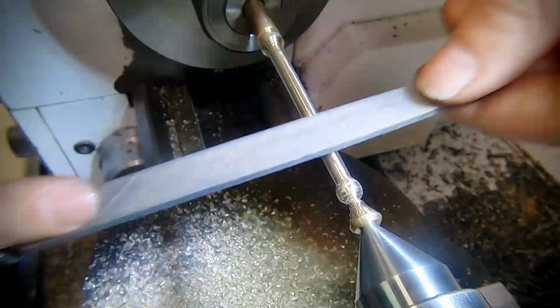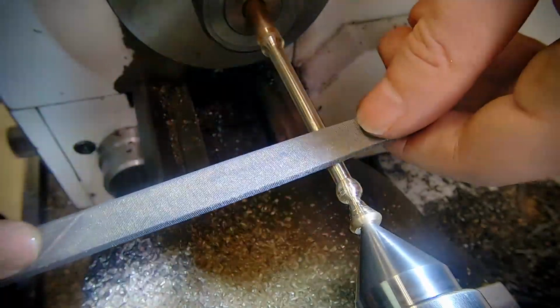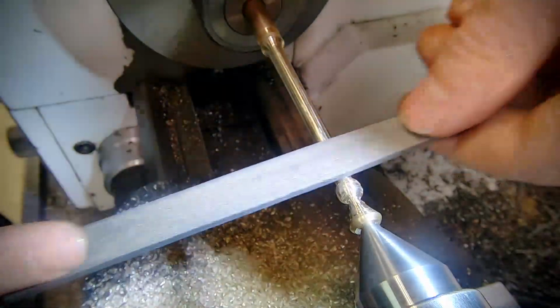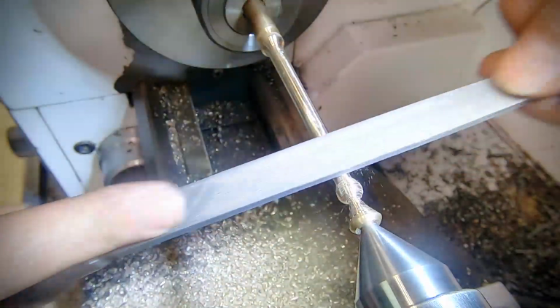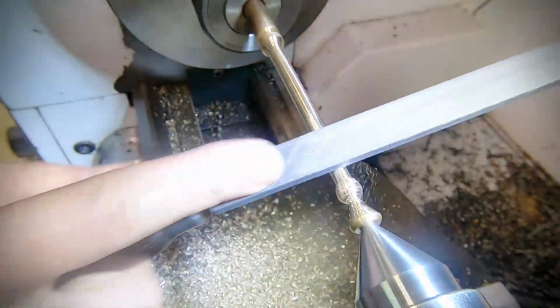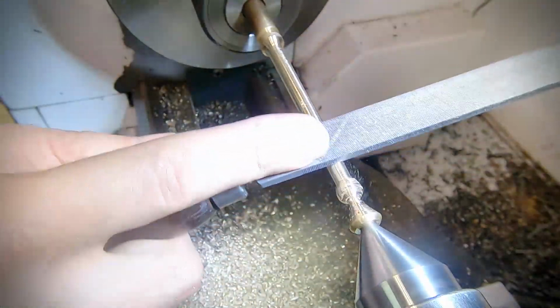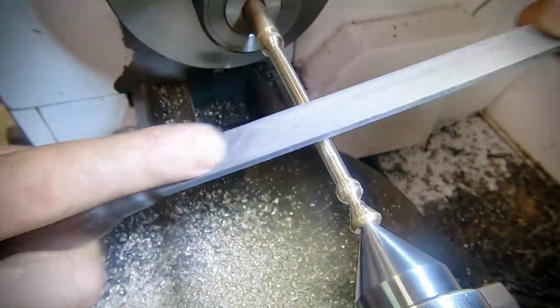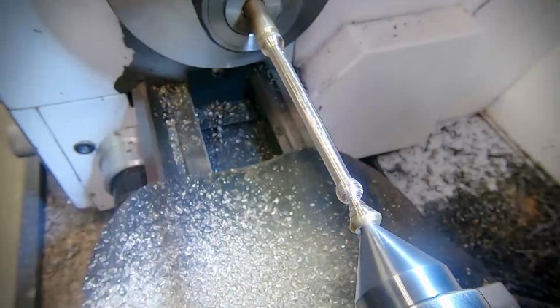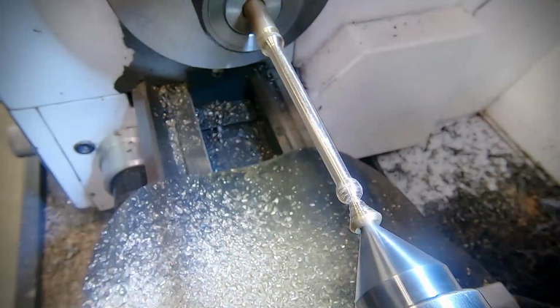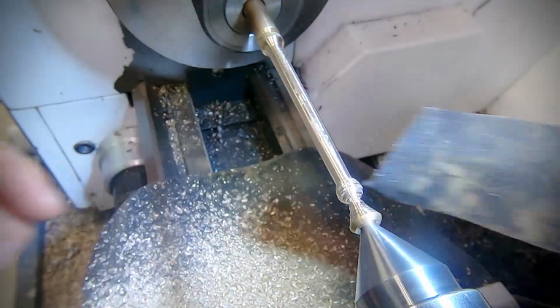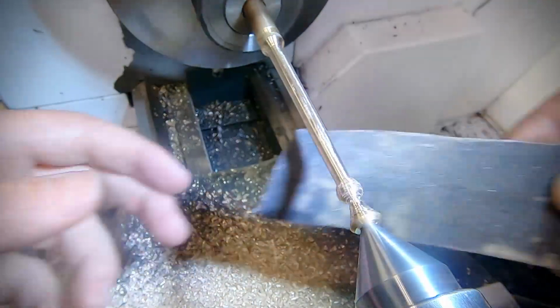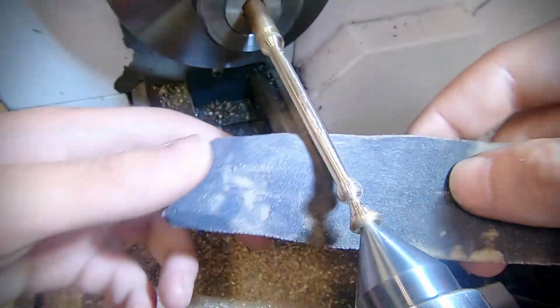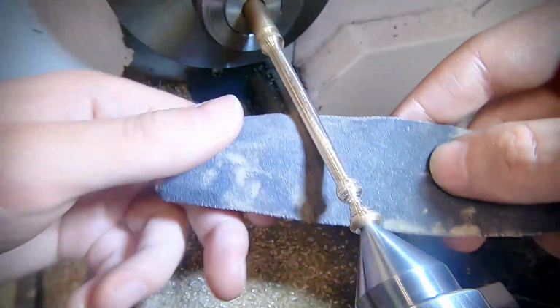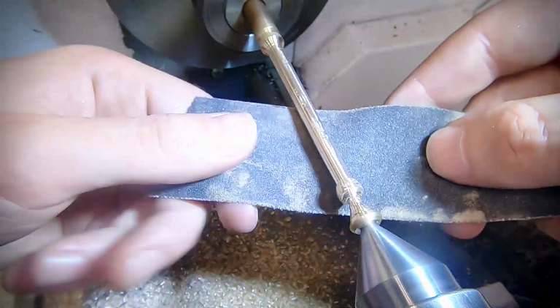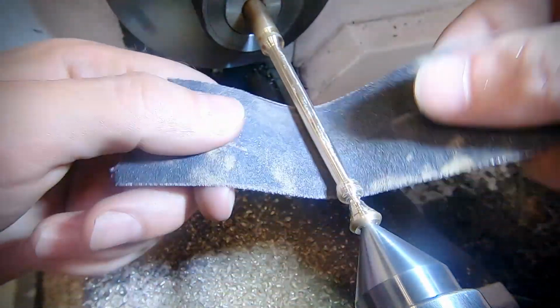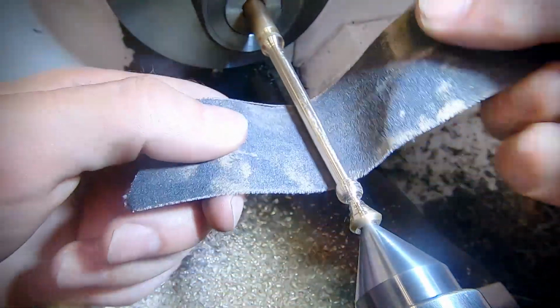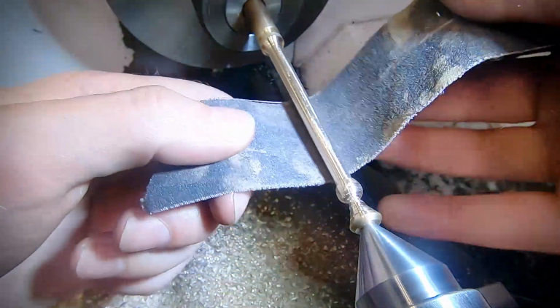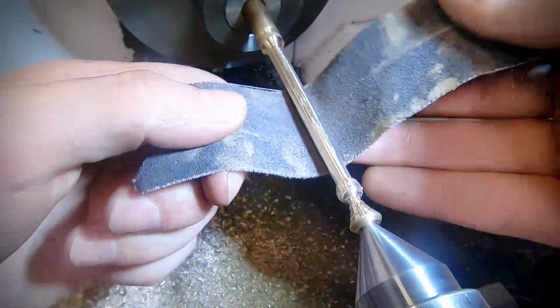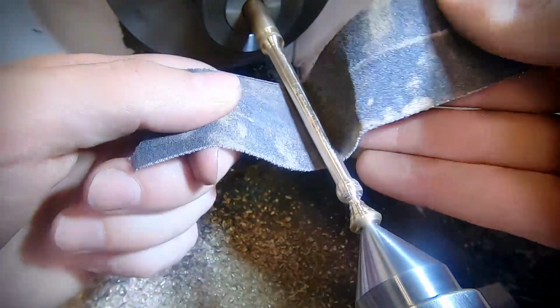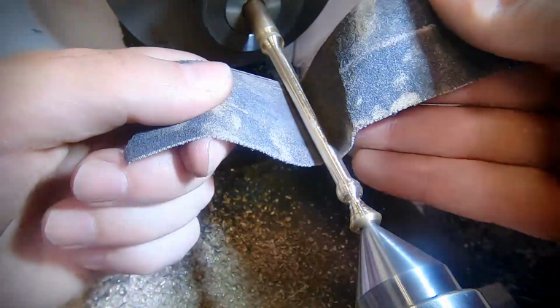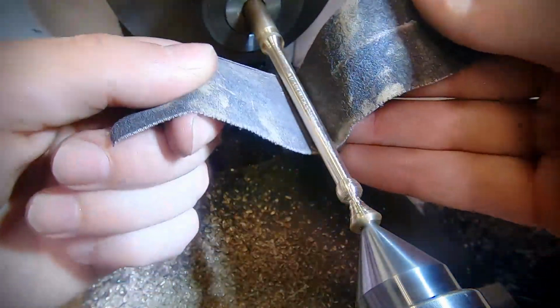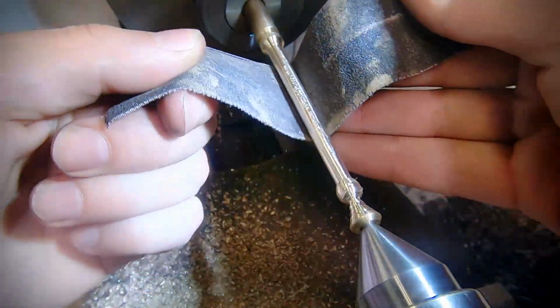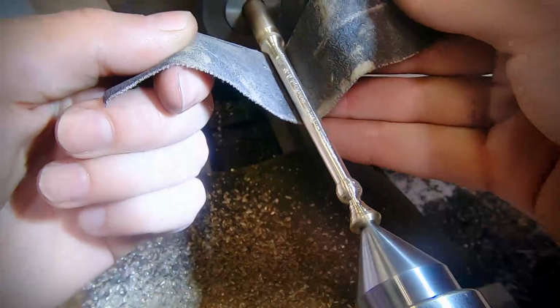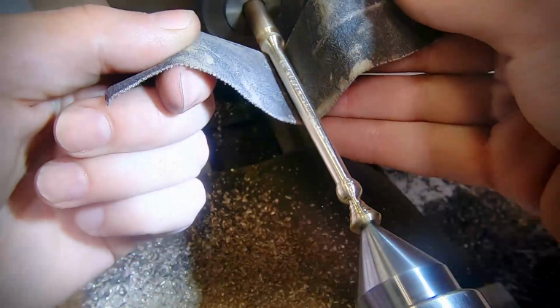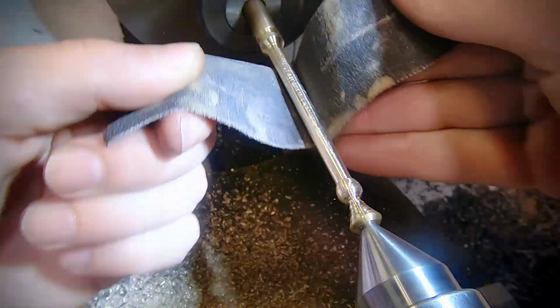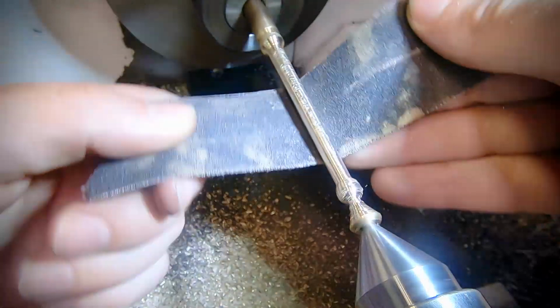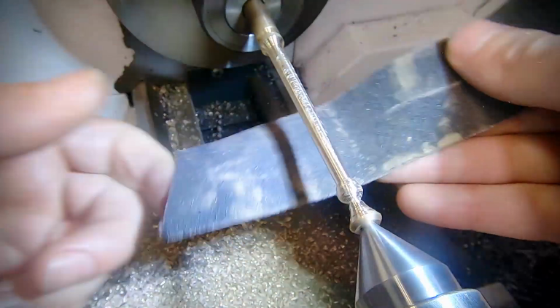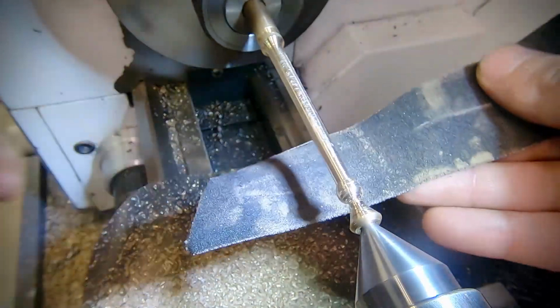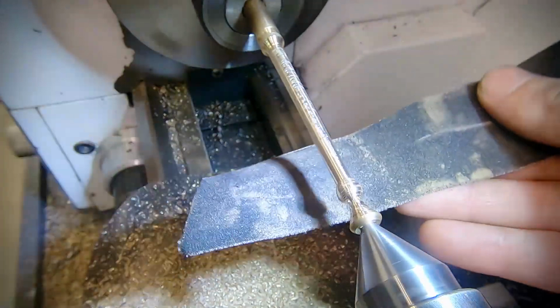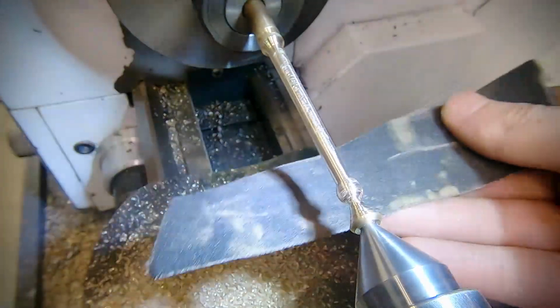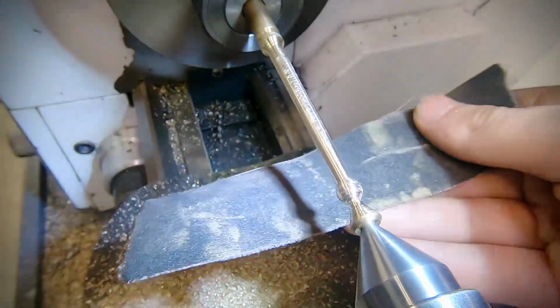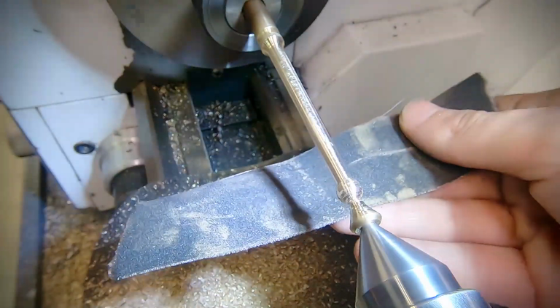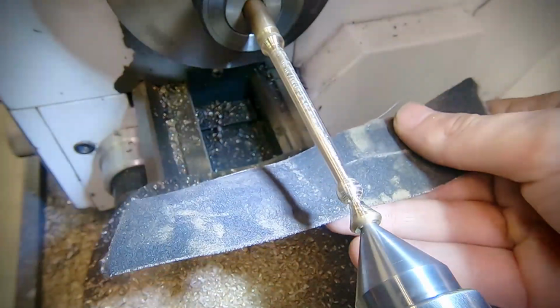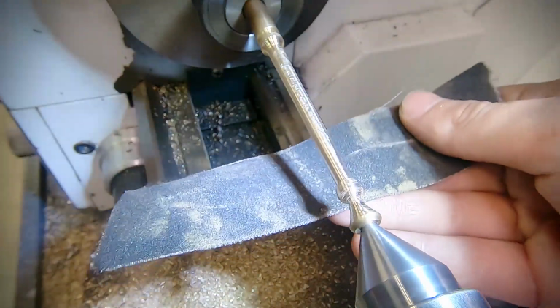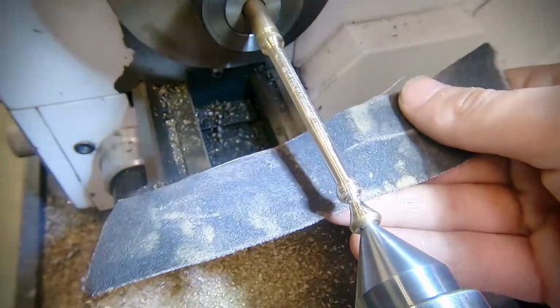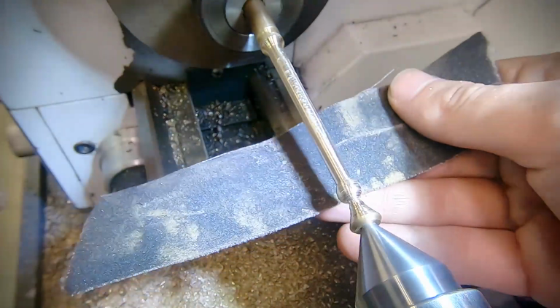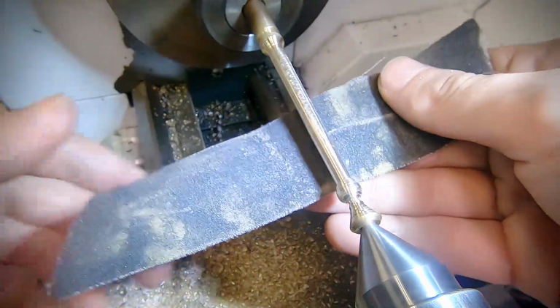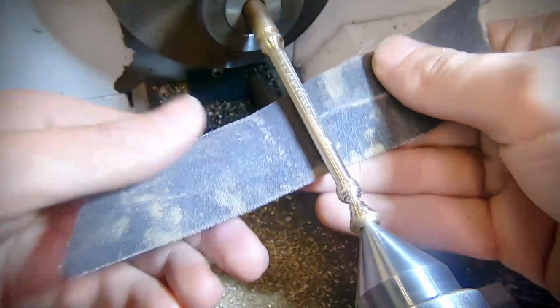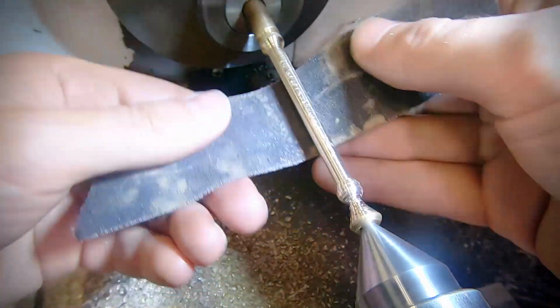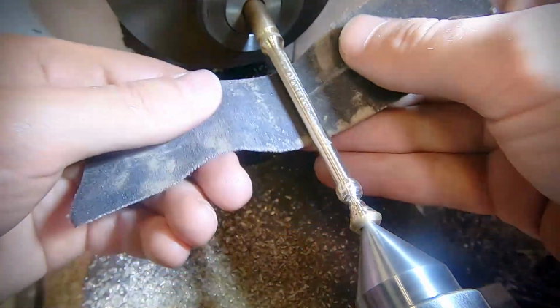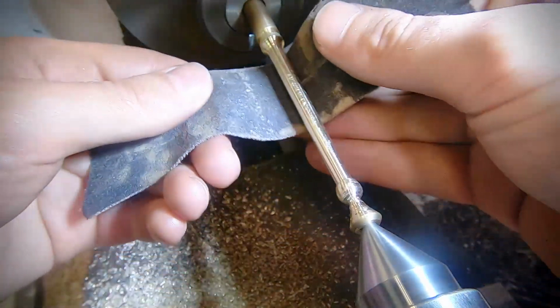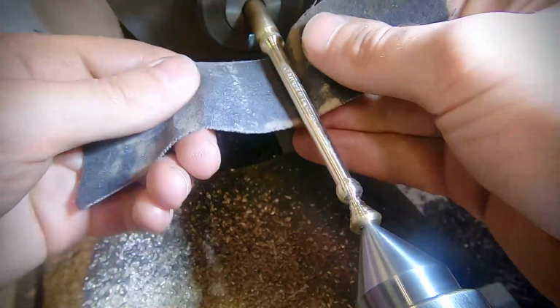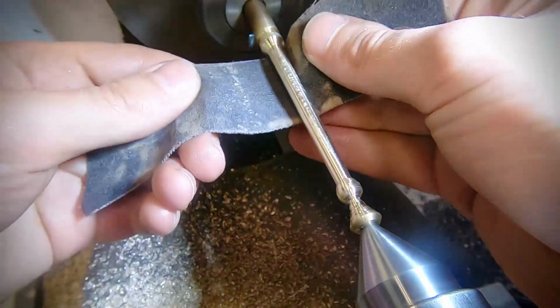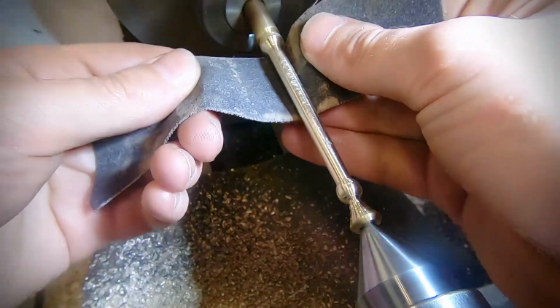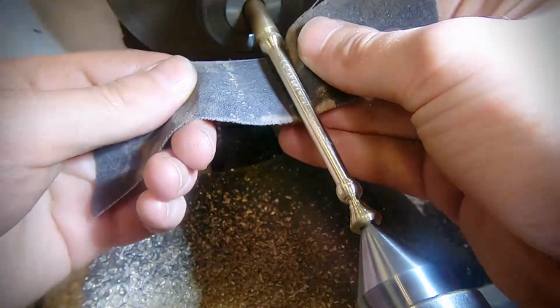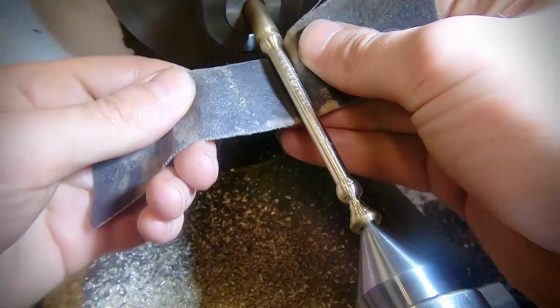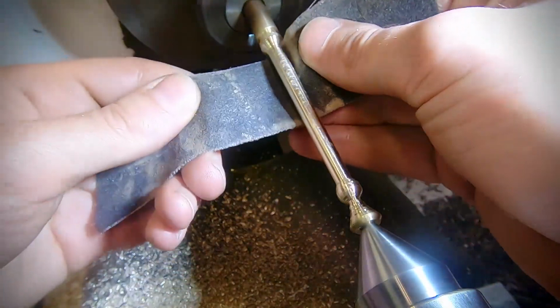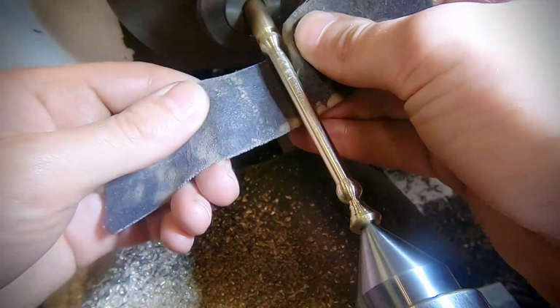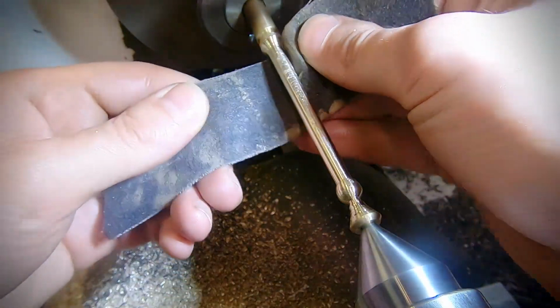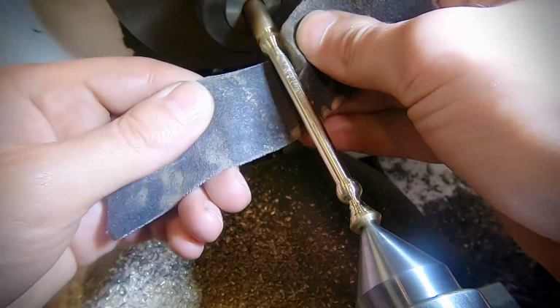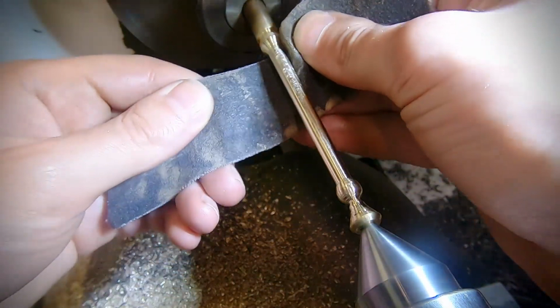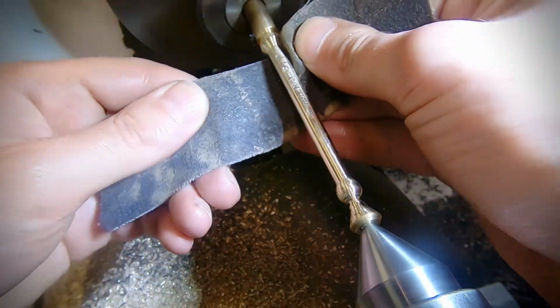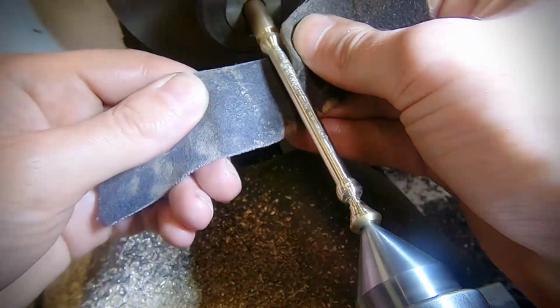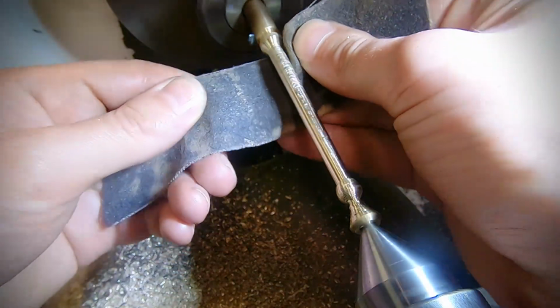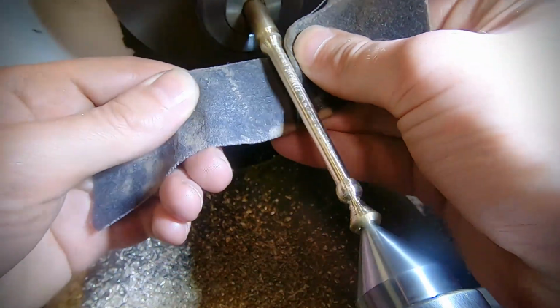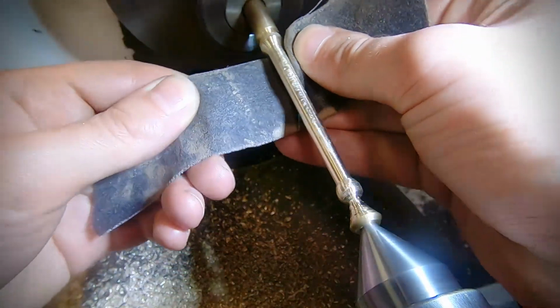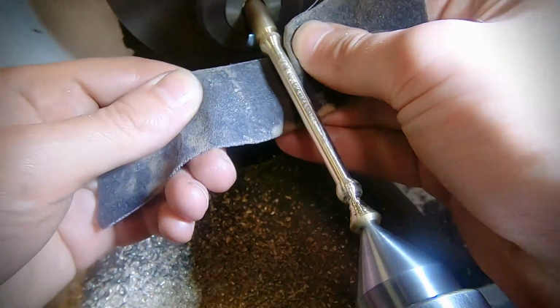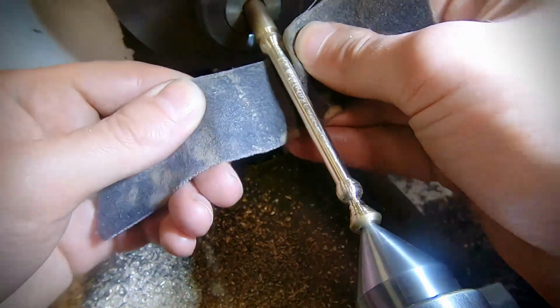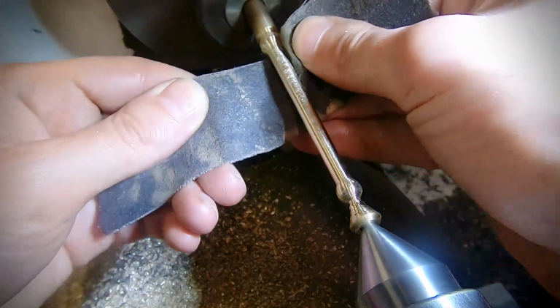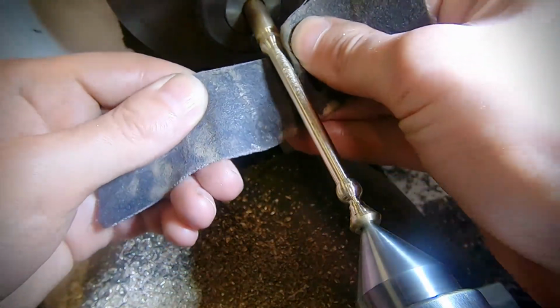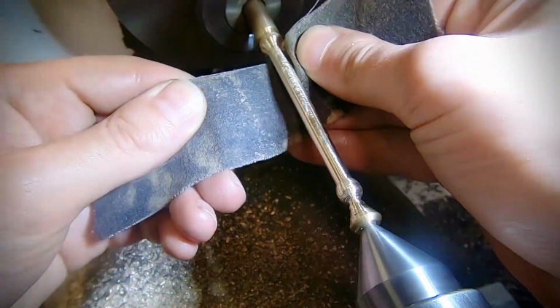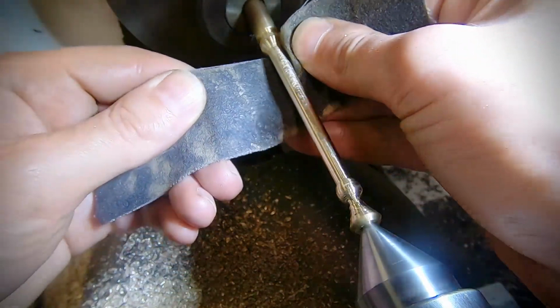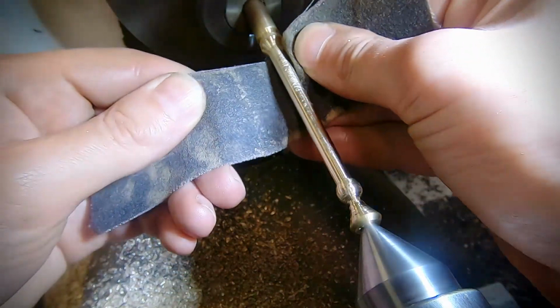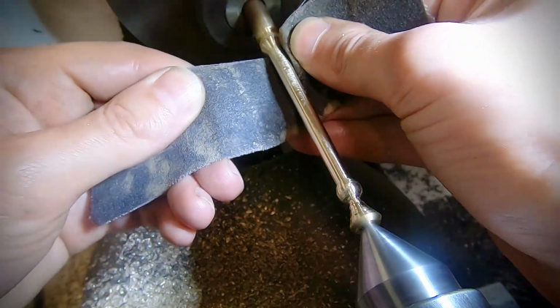Once any large scratches are removed, move to emery cloth. This gives a finer finish and I'll go through a couple of grades.